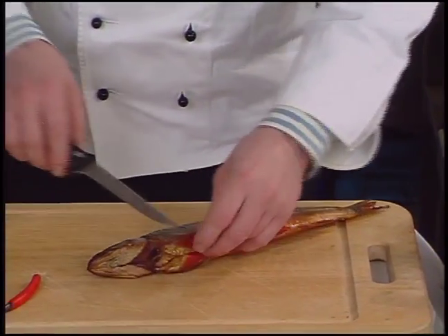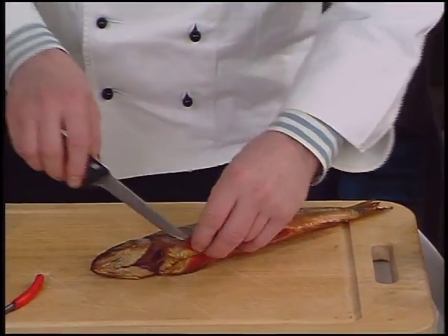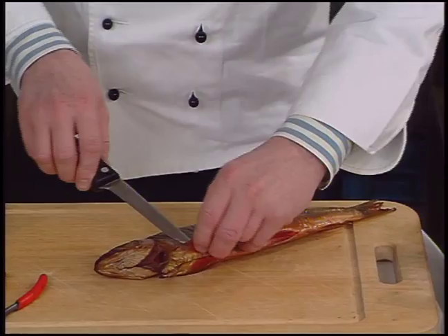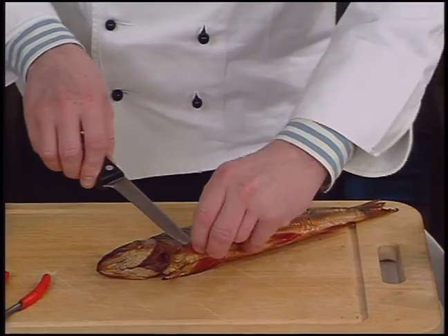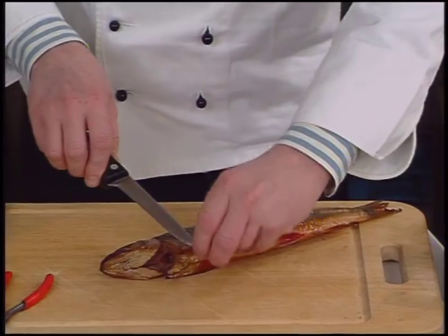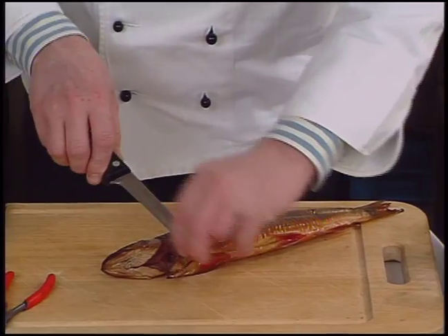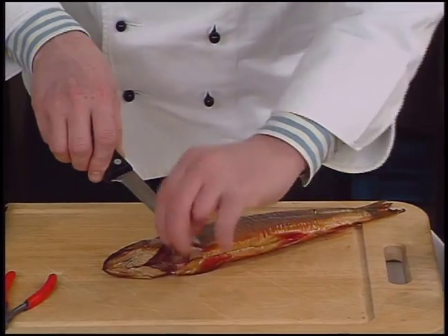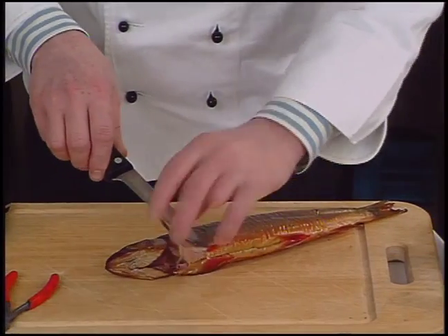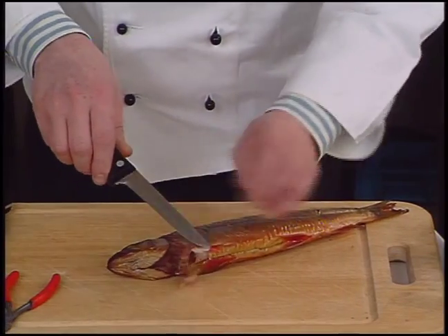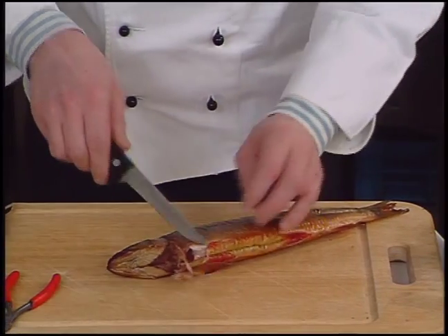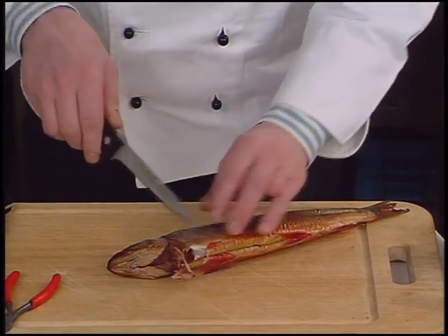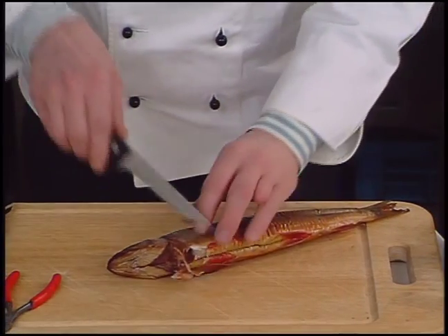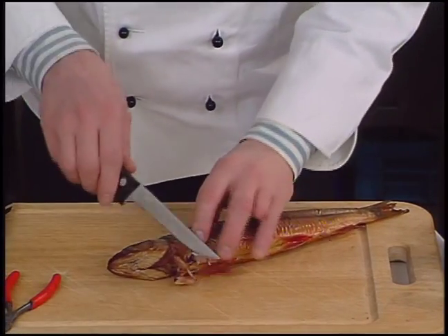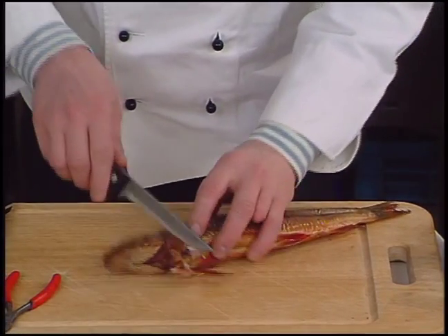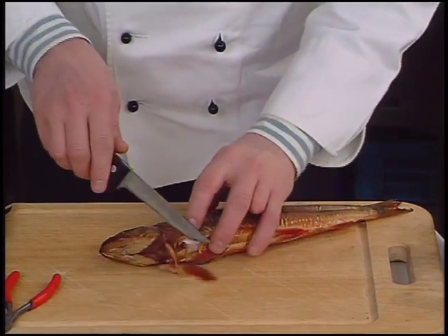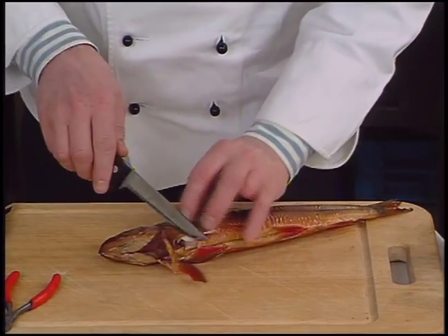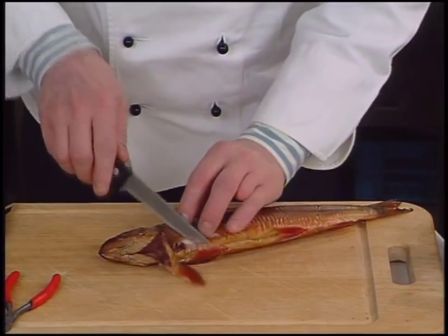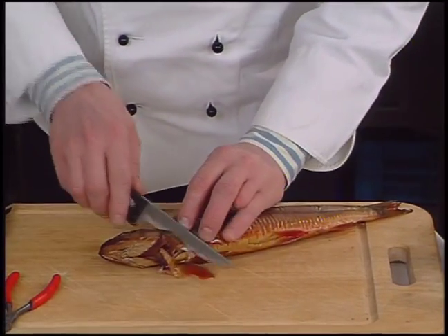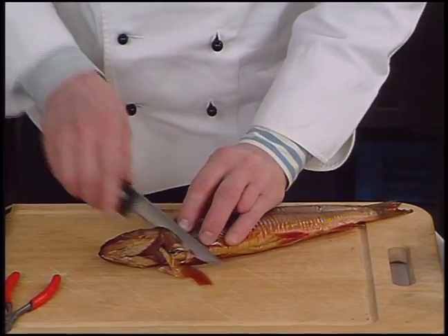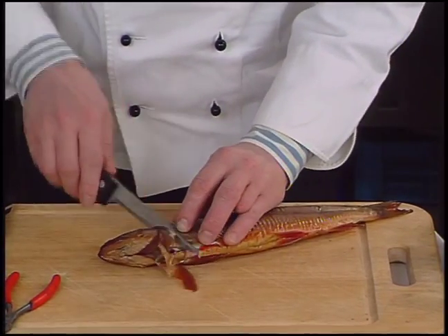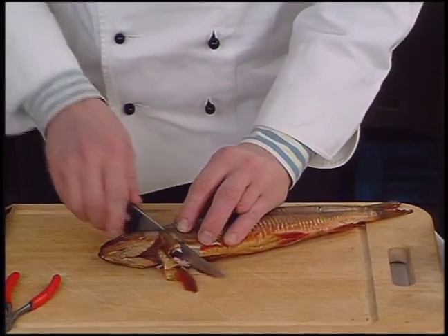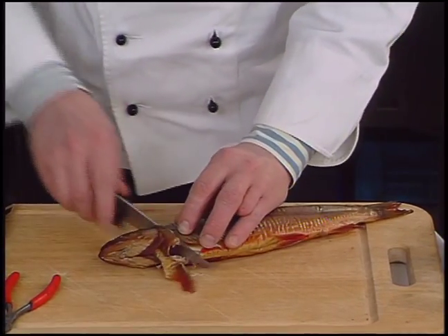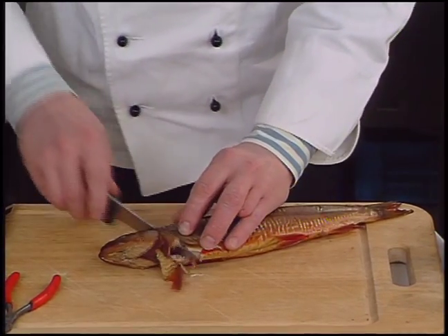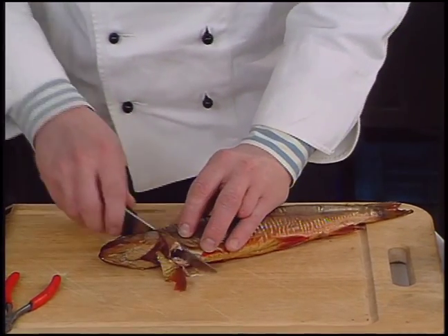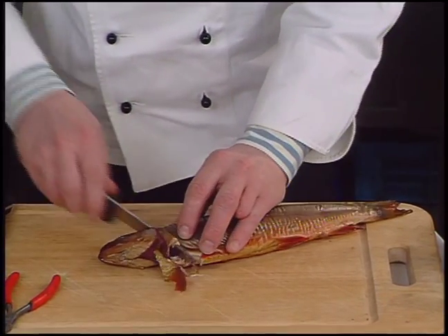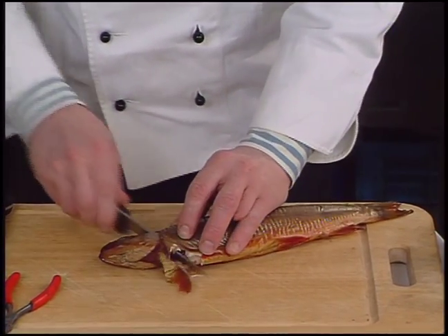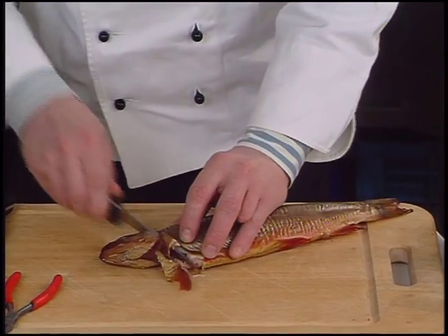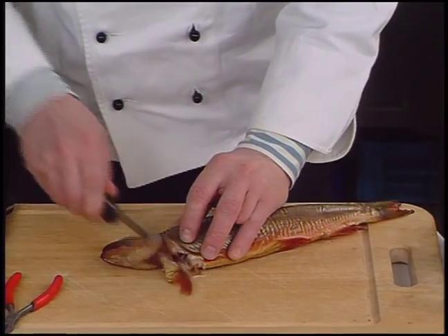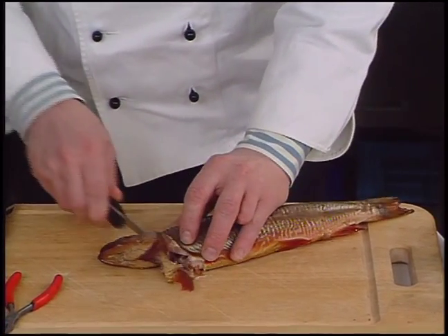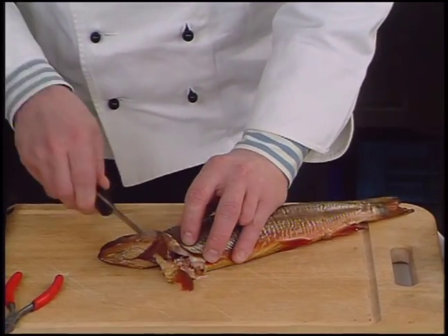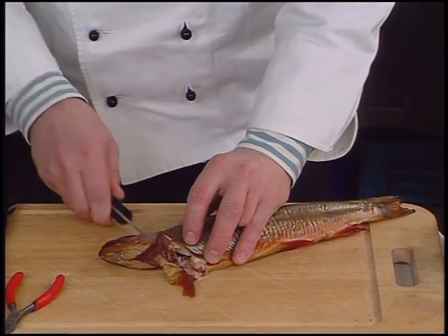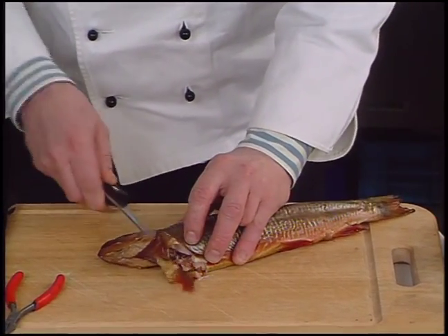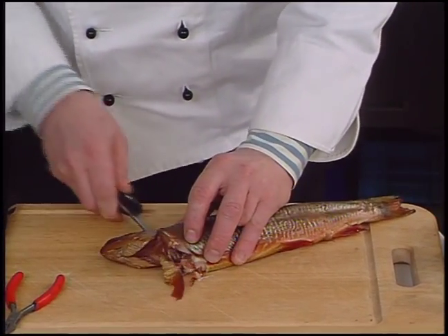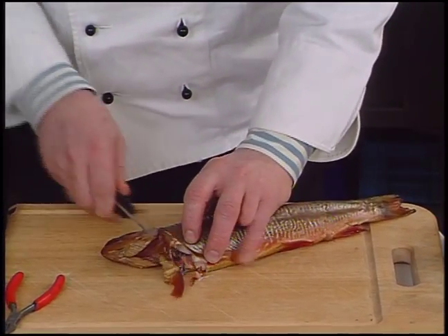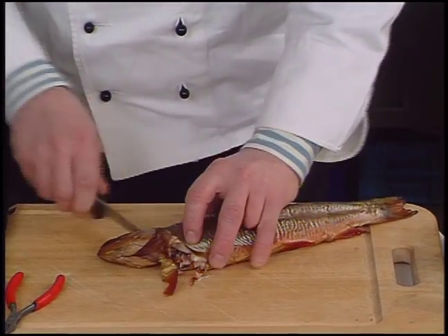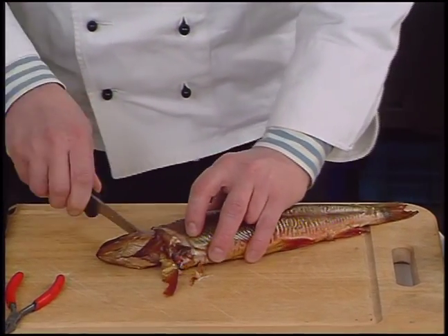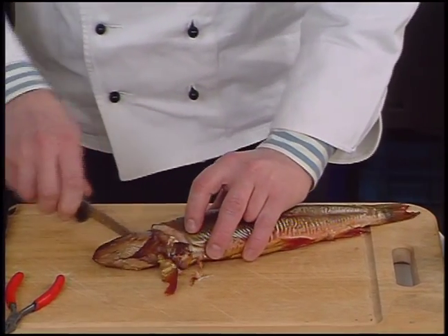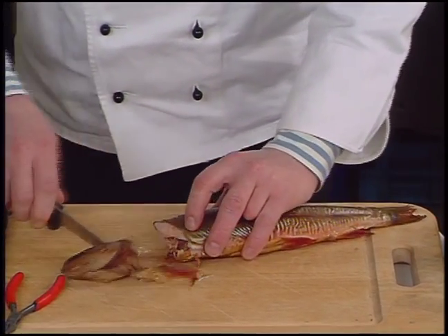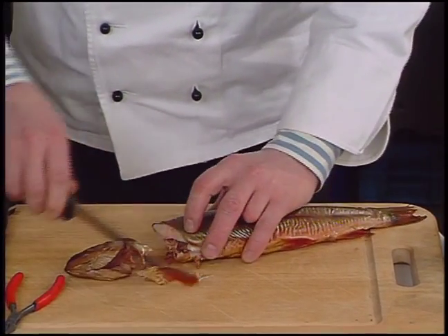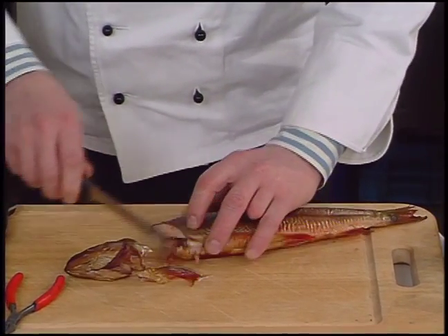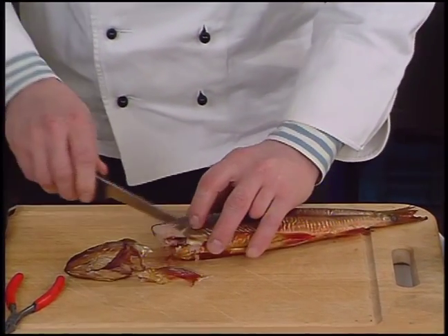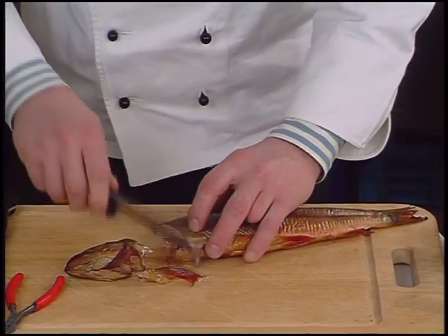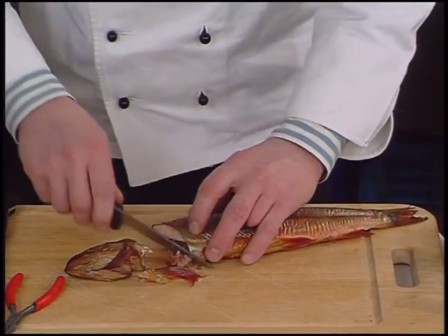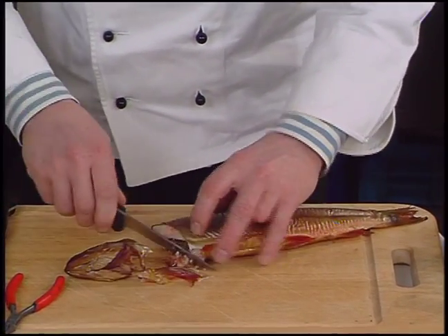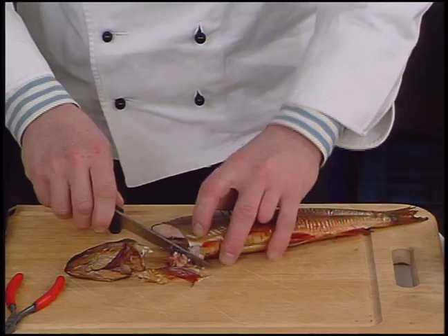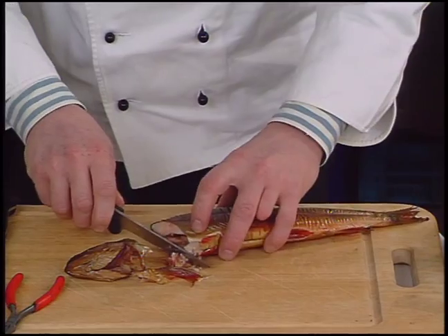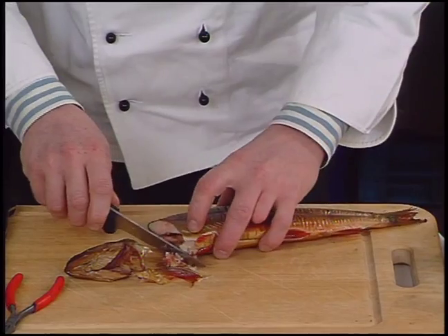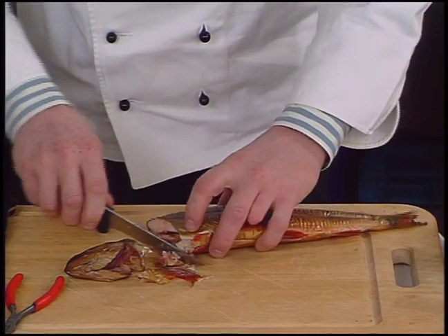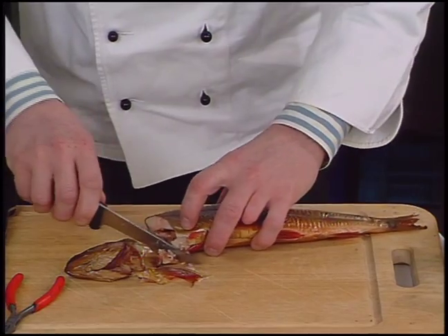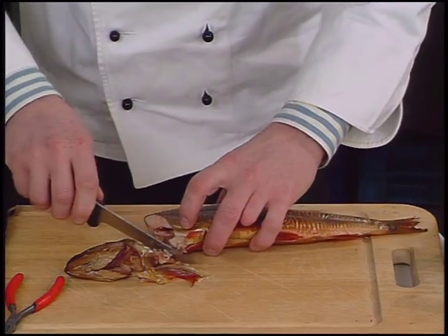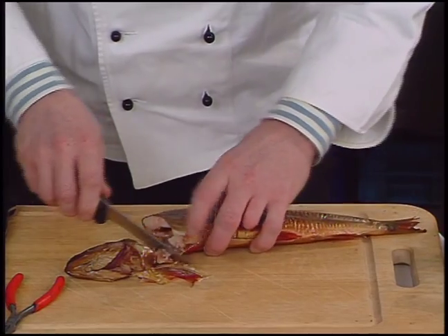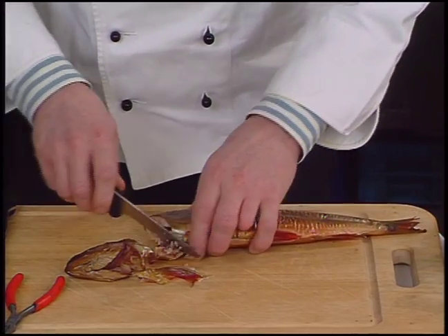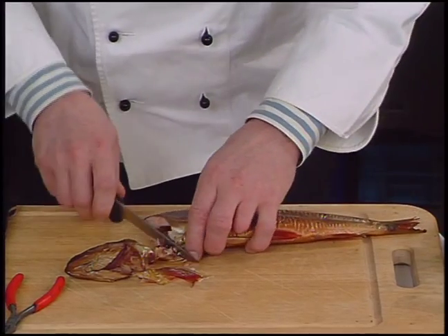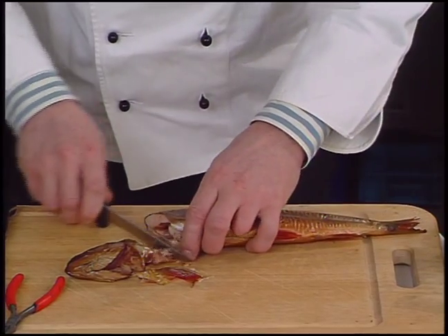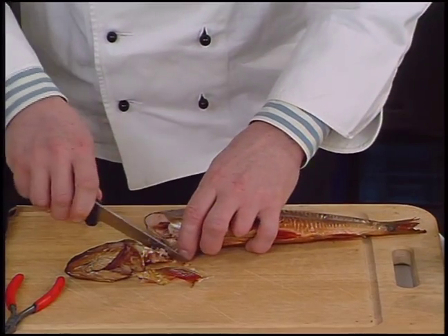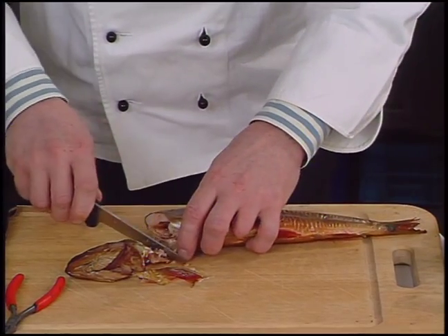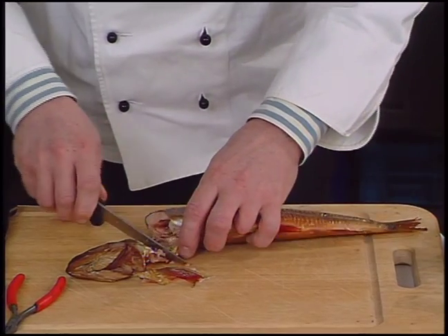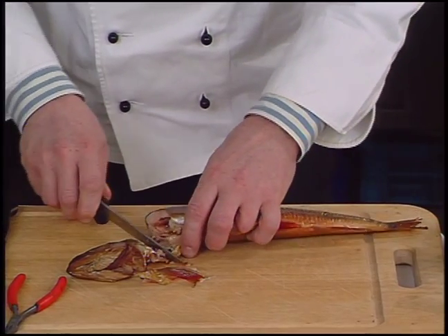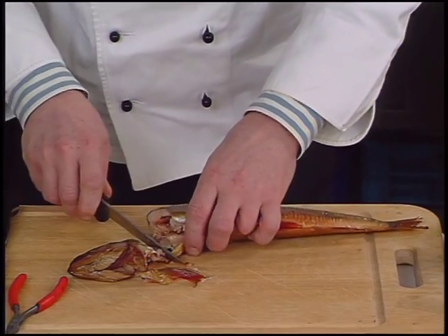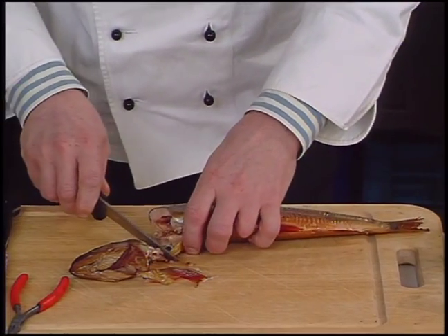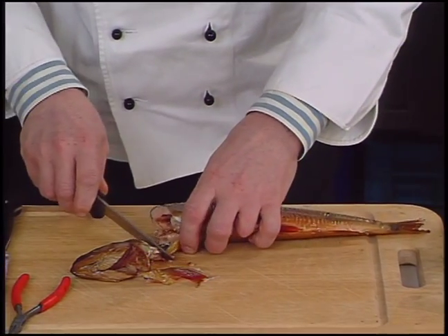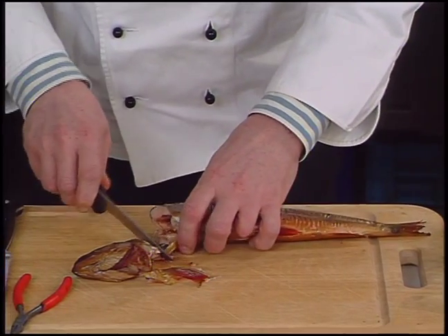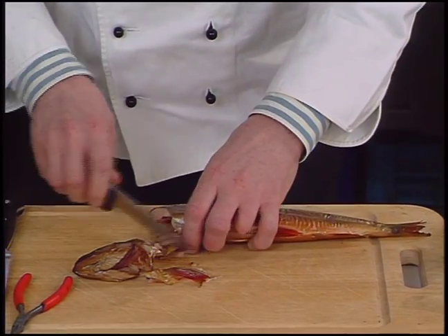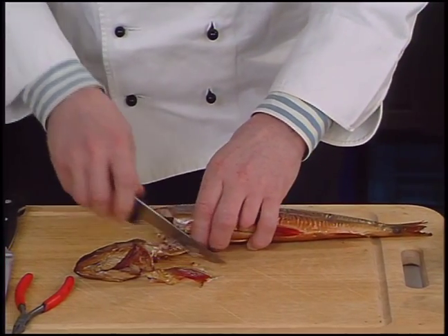The trout are filleted. After heading, an incision is made along the backbone. The first fillet is easily separated.